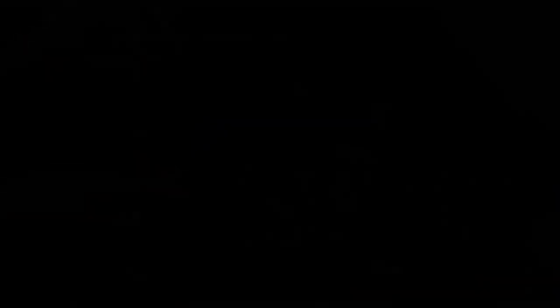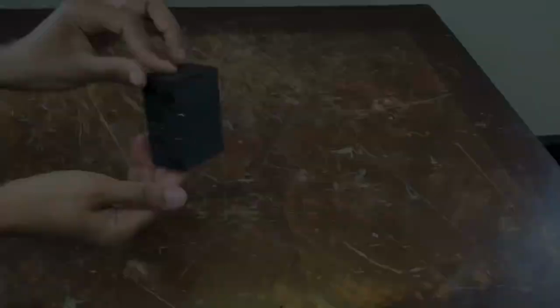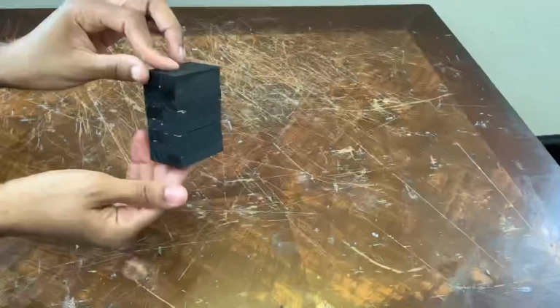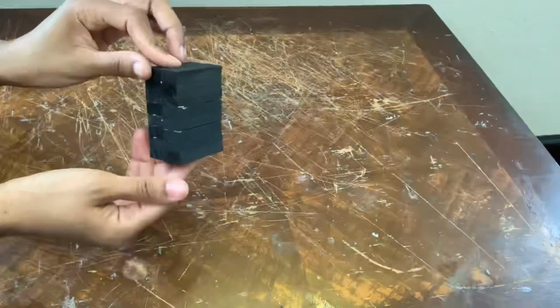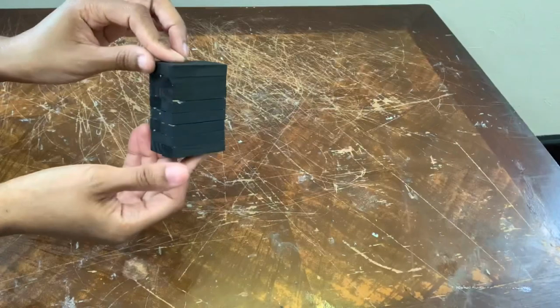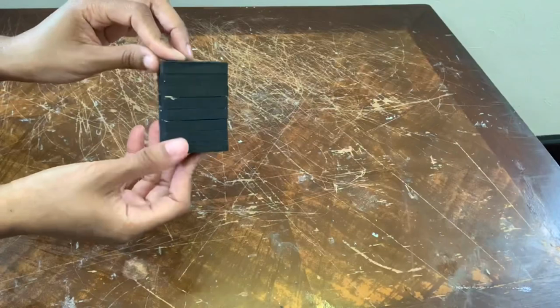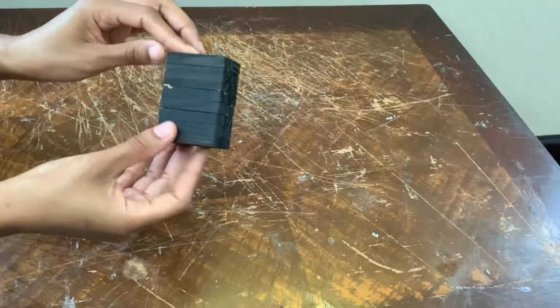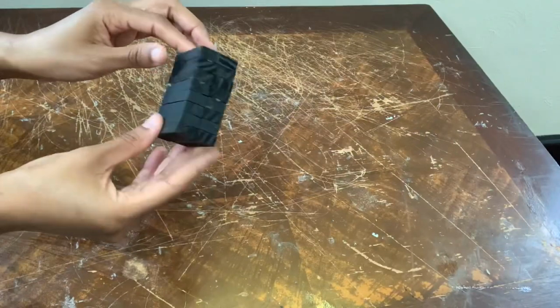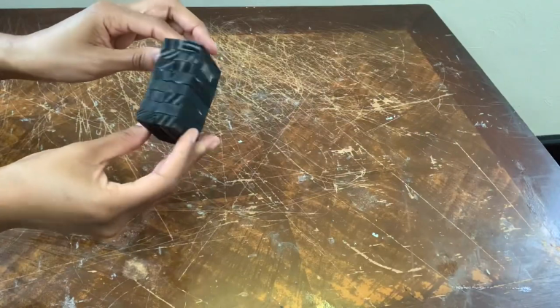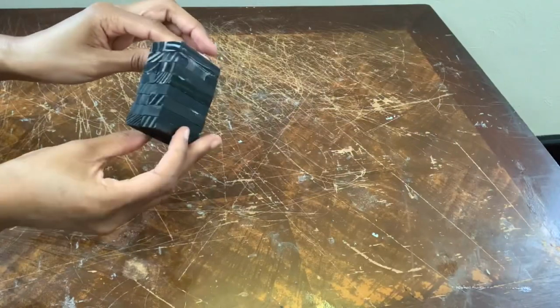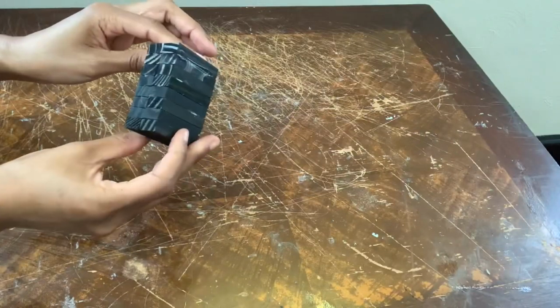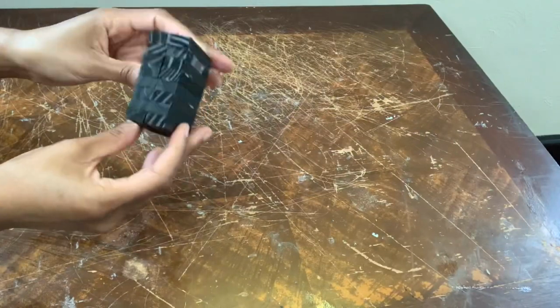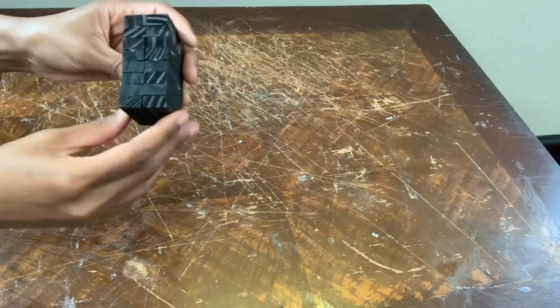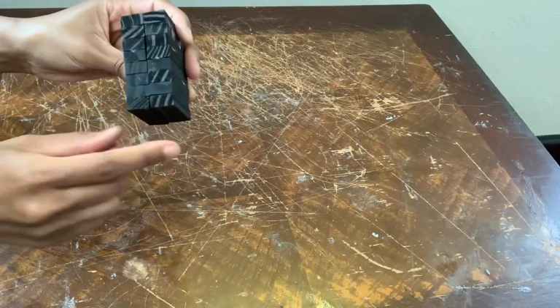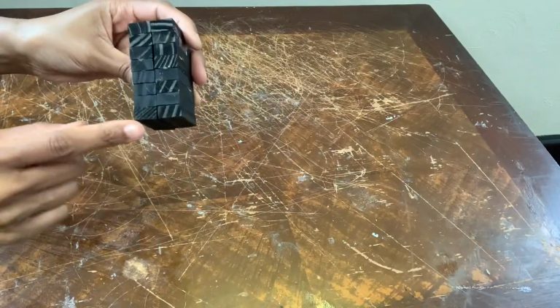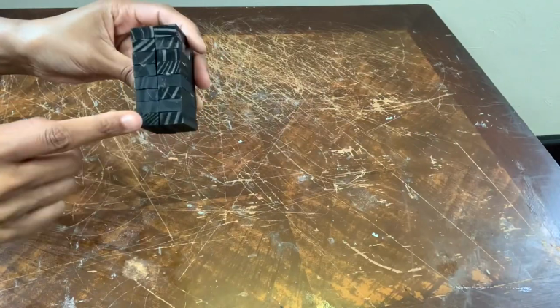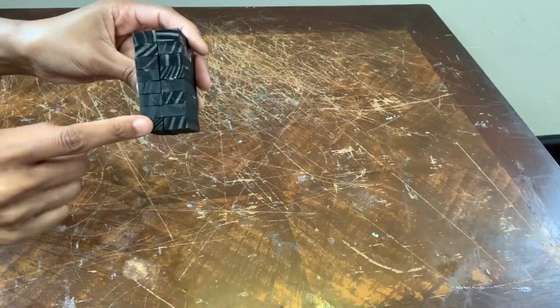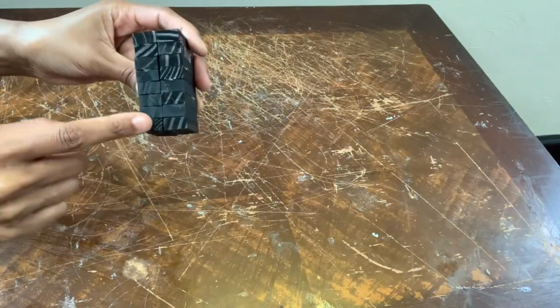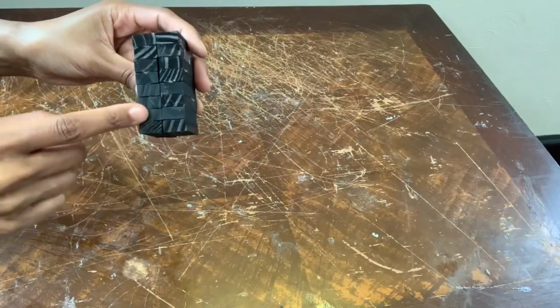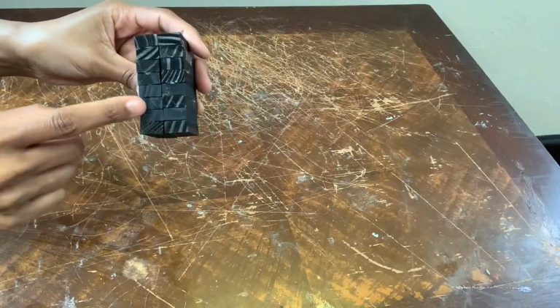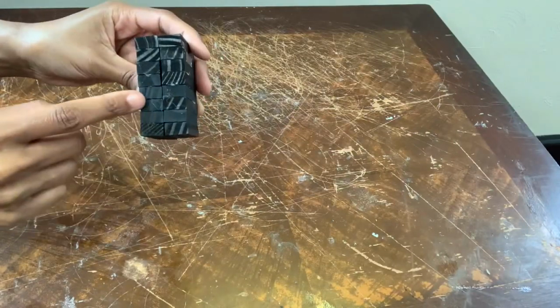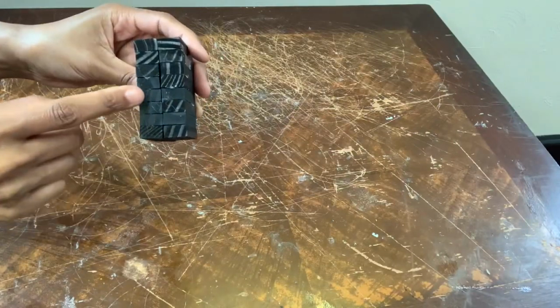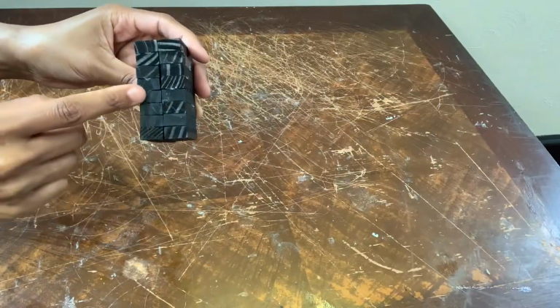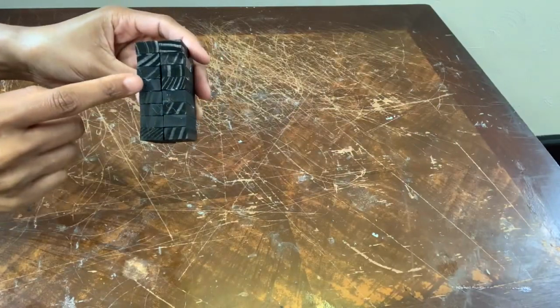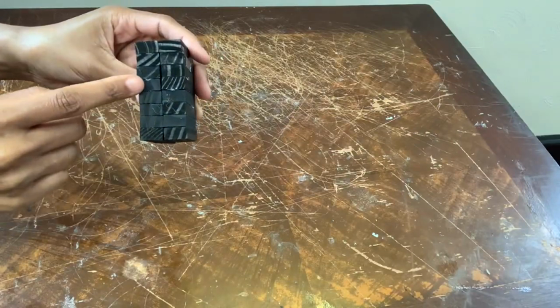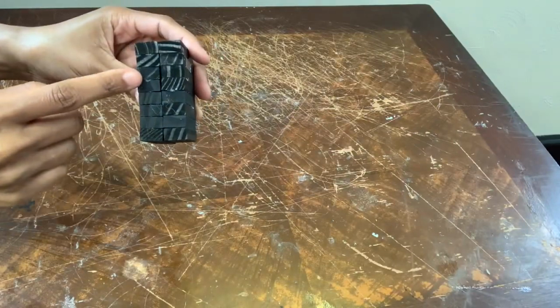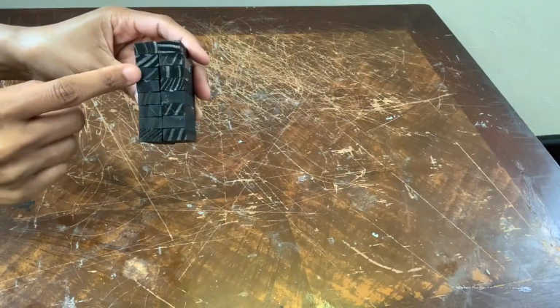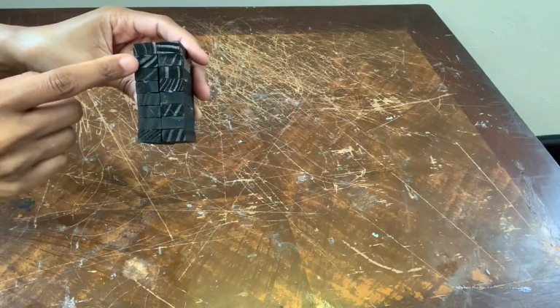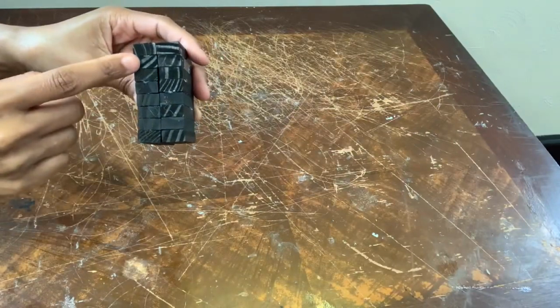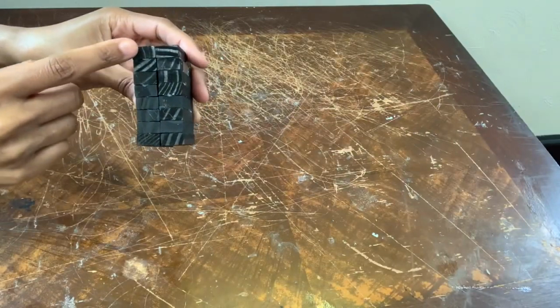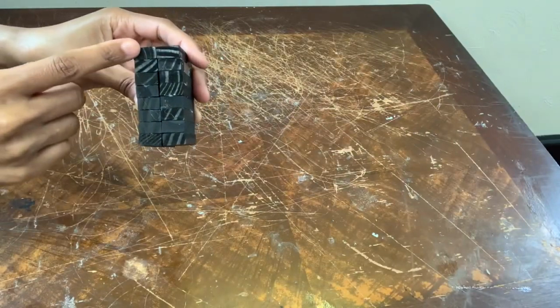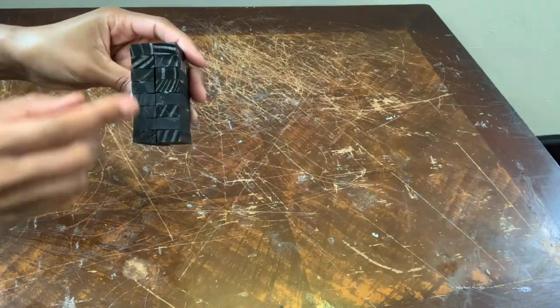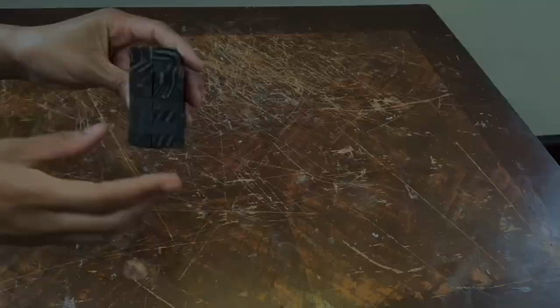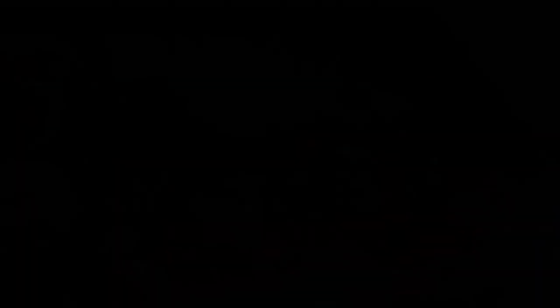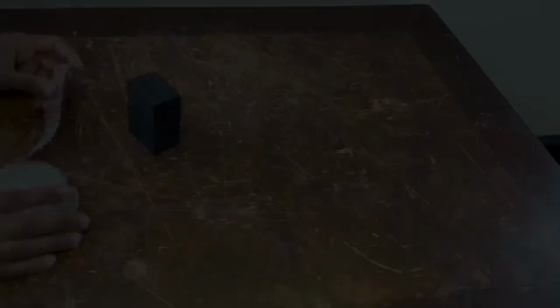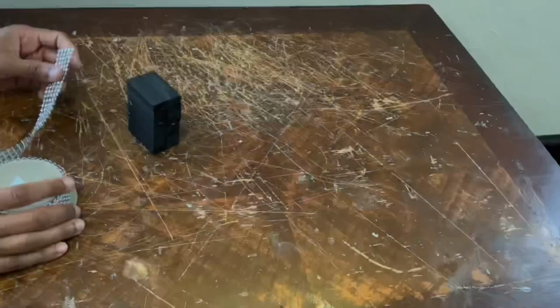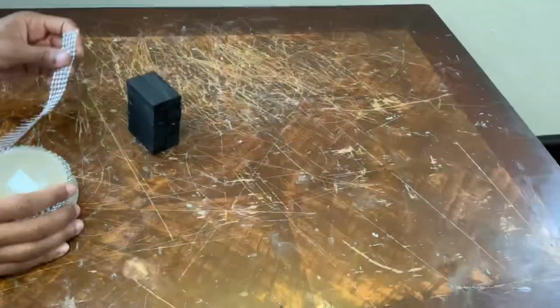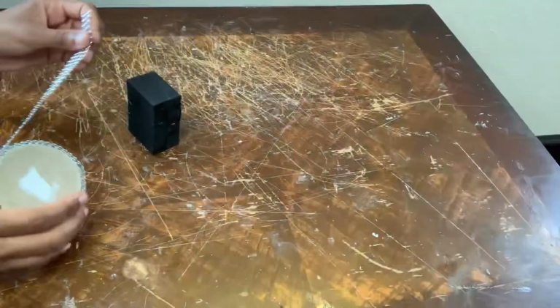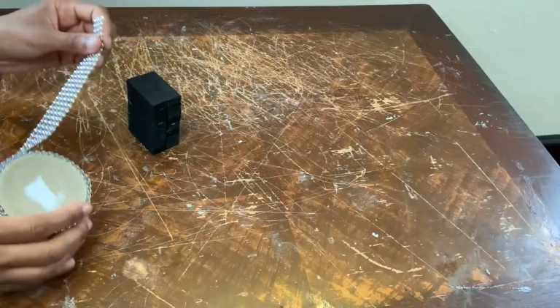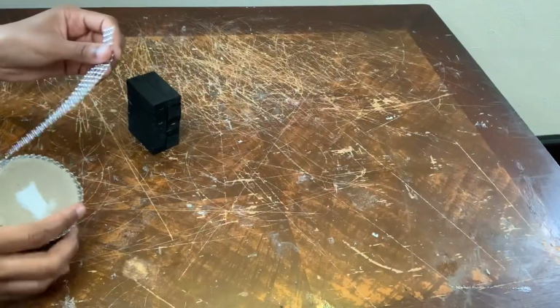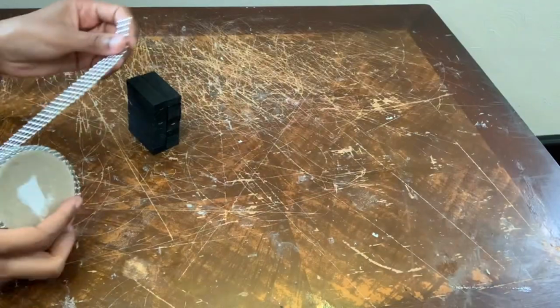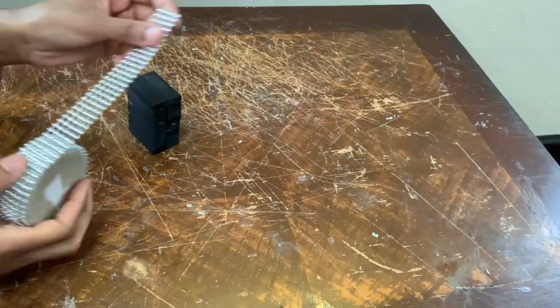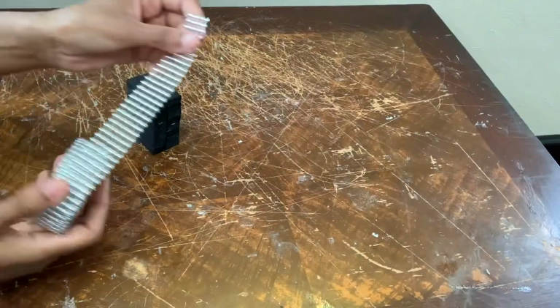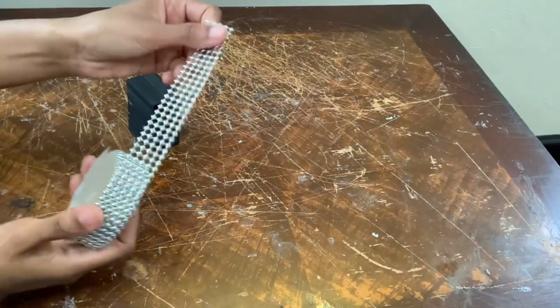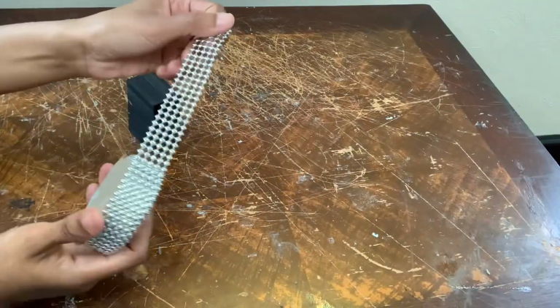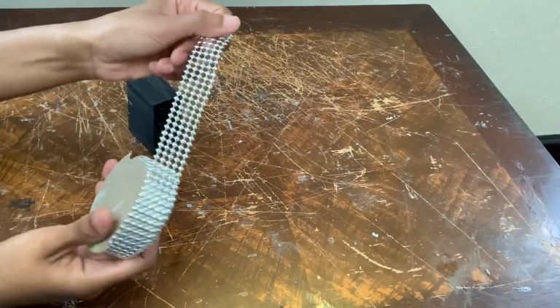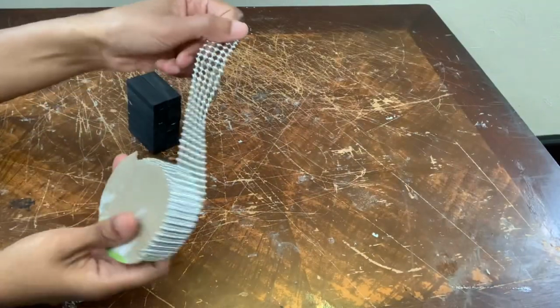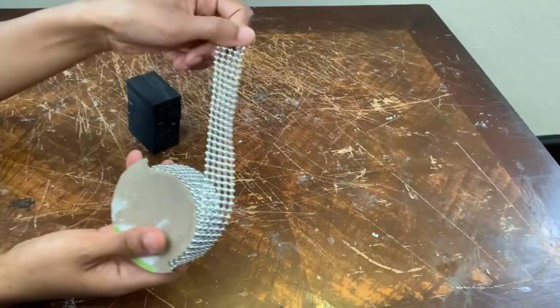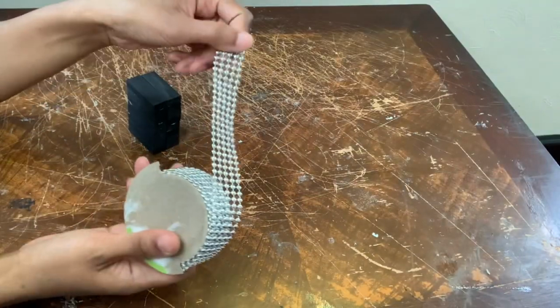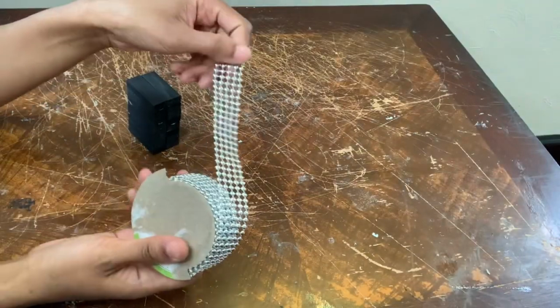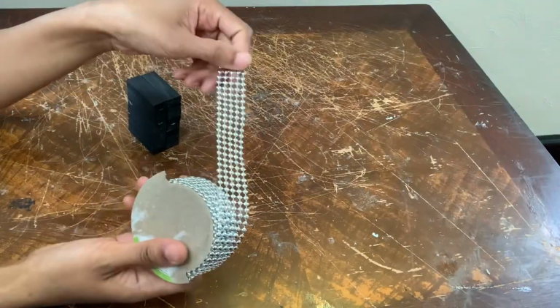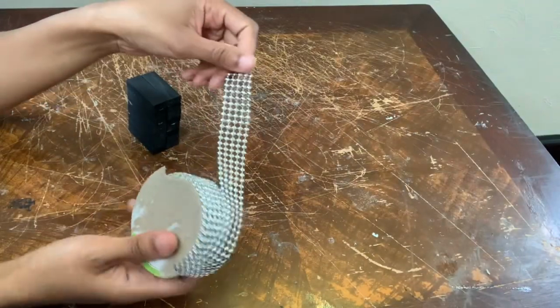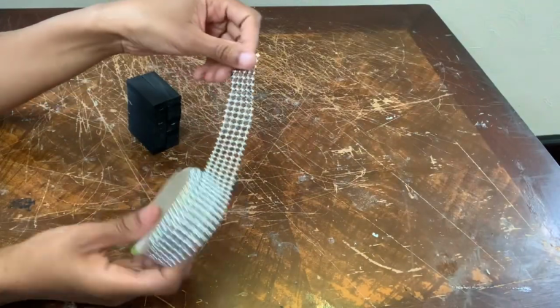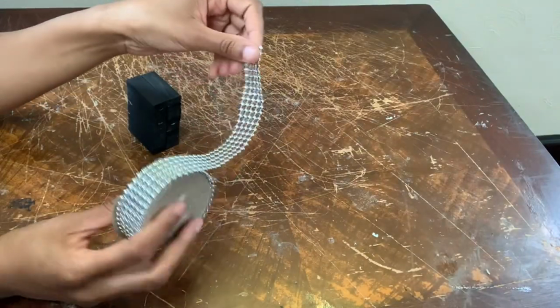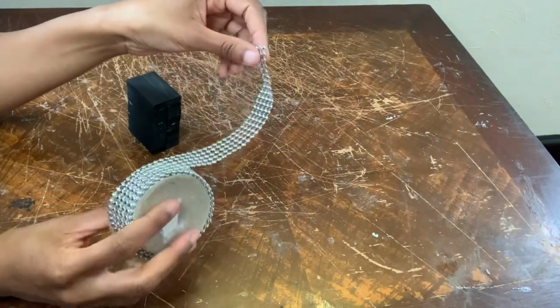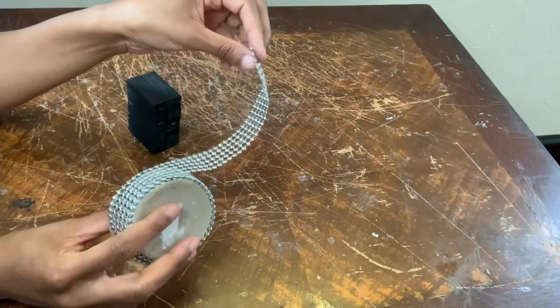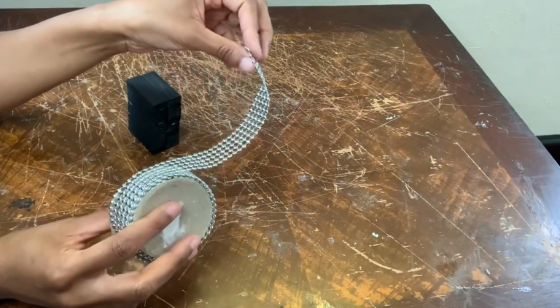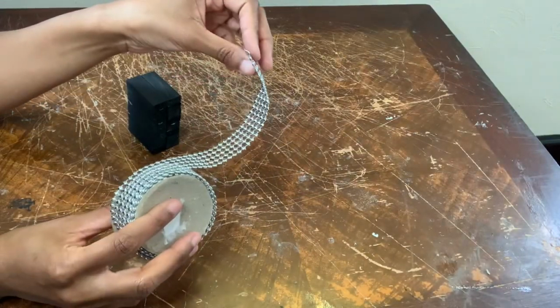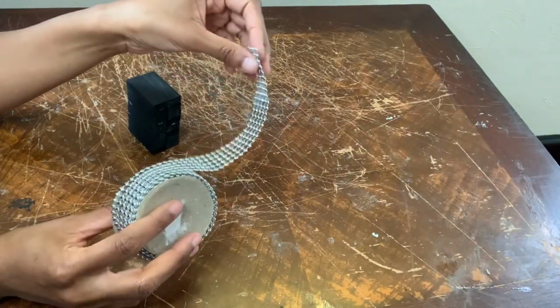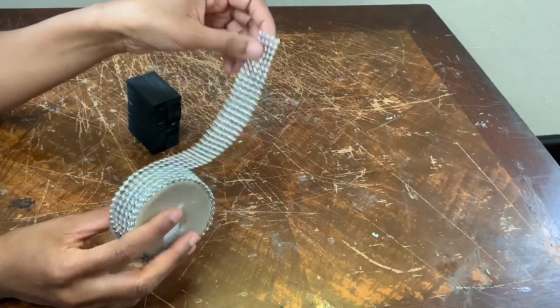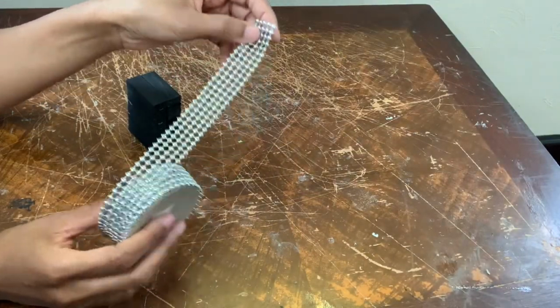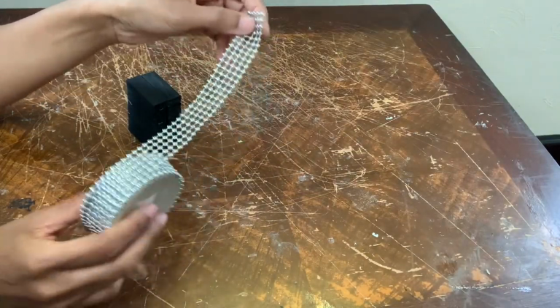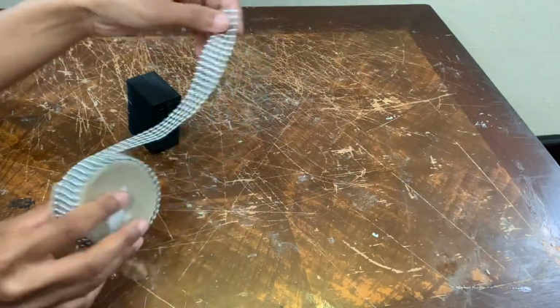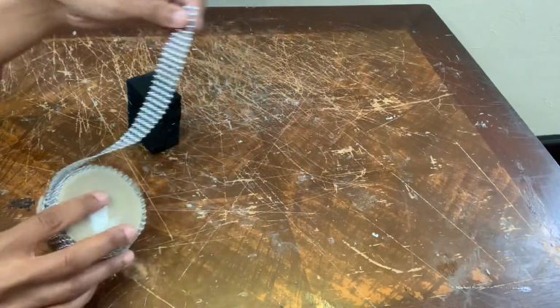All together I have 16 pieces in total, and now I'm taking my pearl wrap and I'm going to cover the sides.